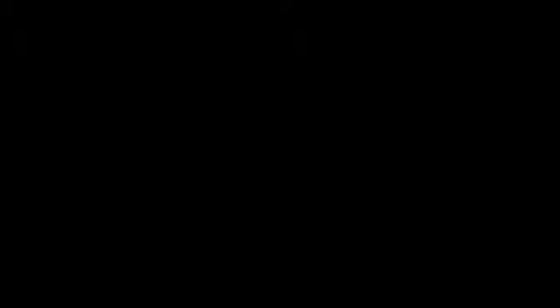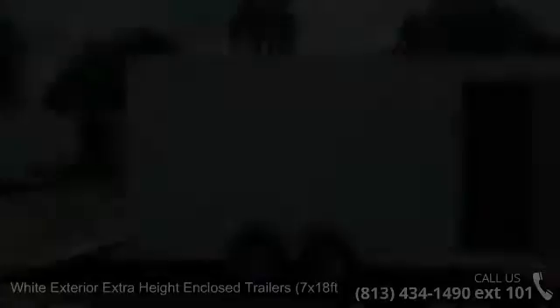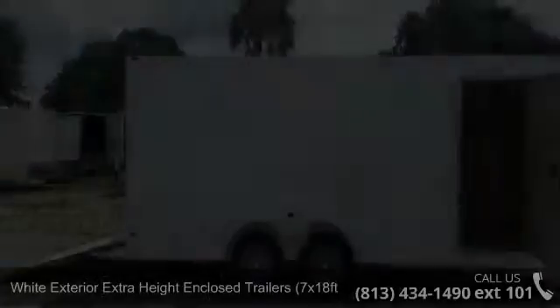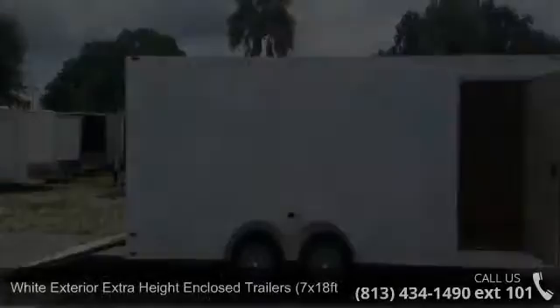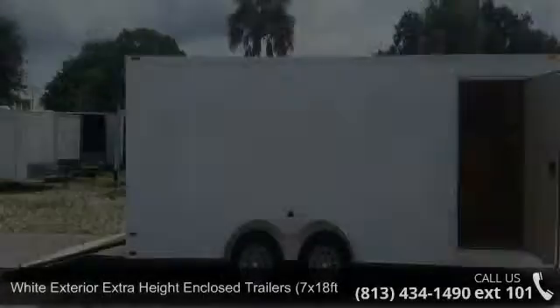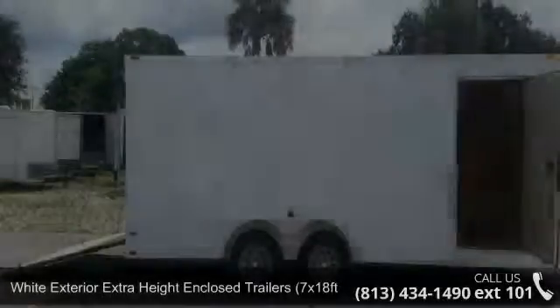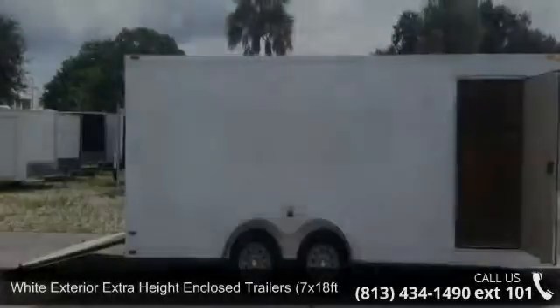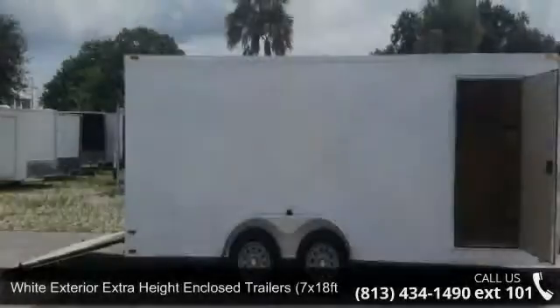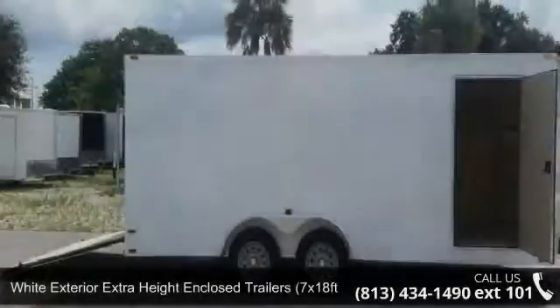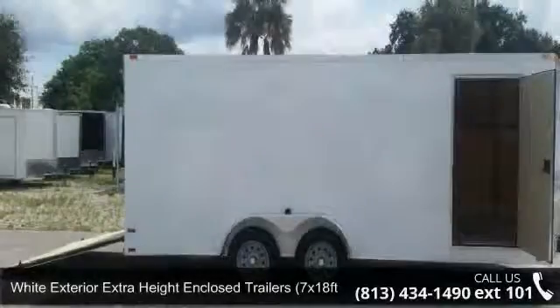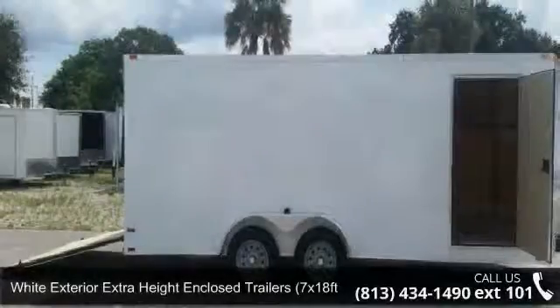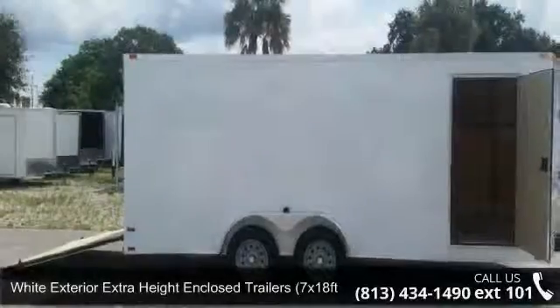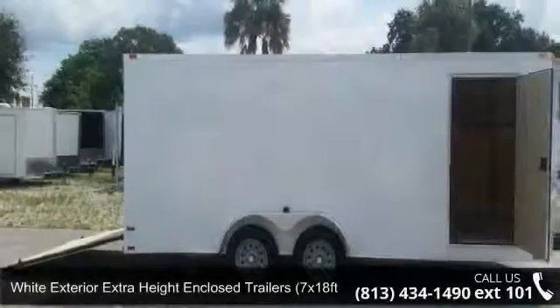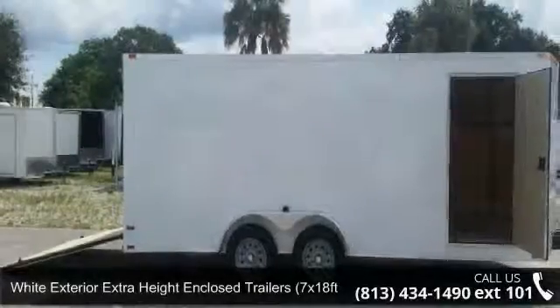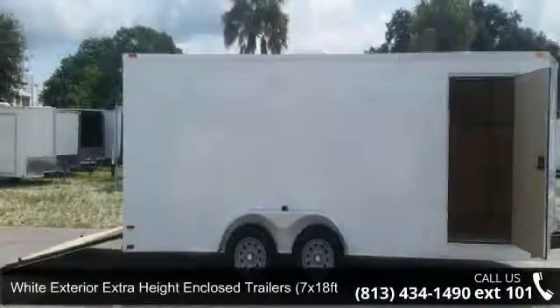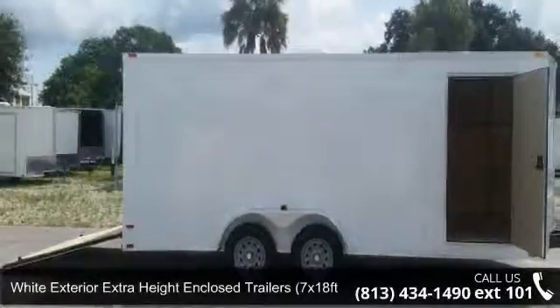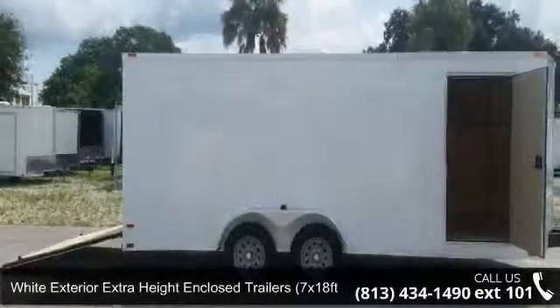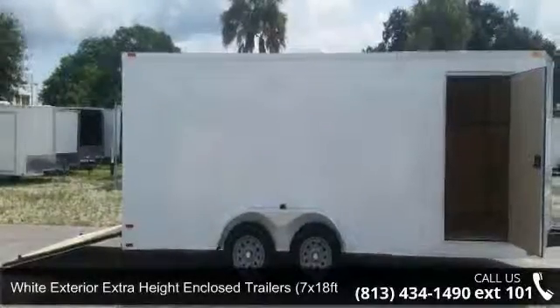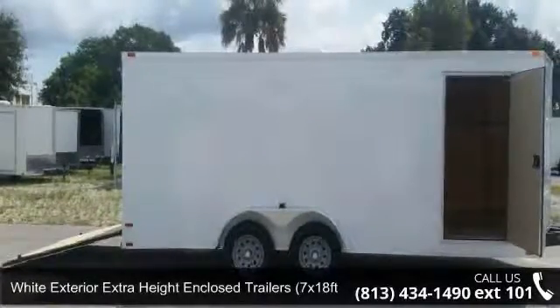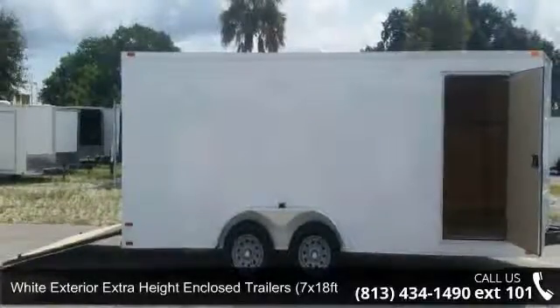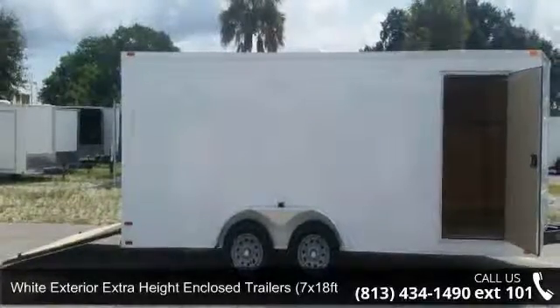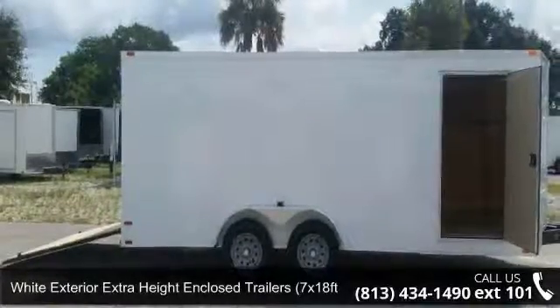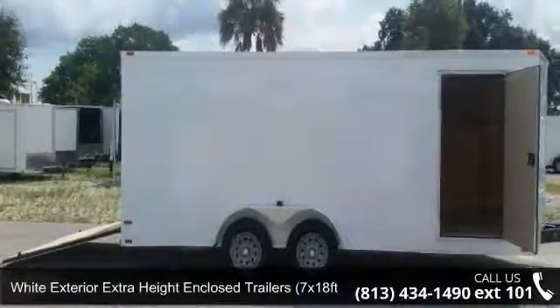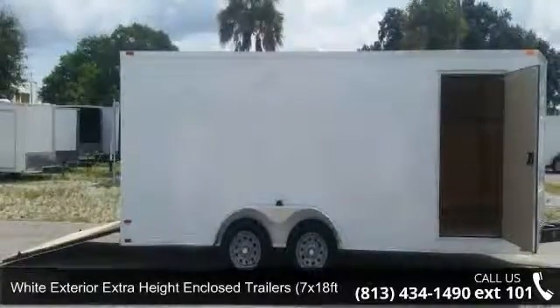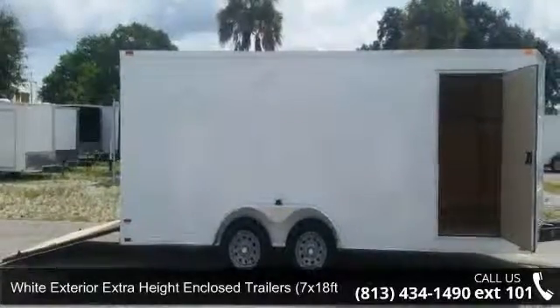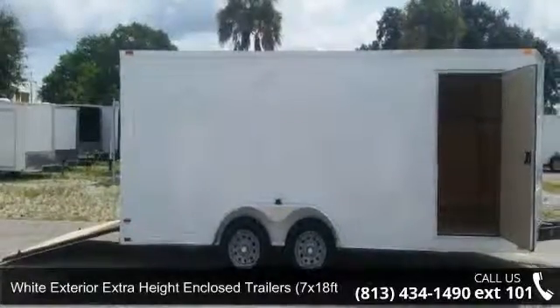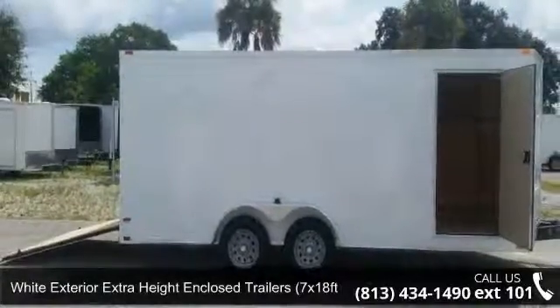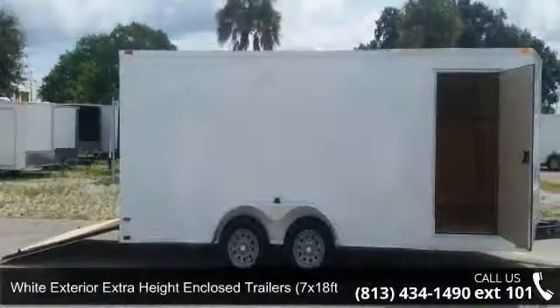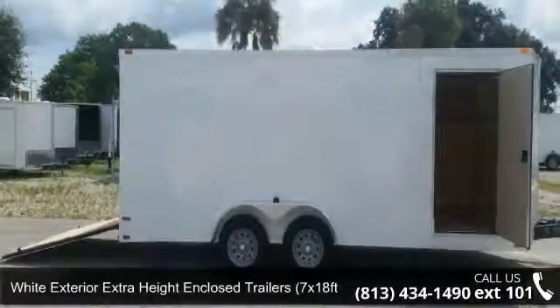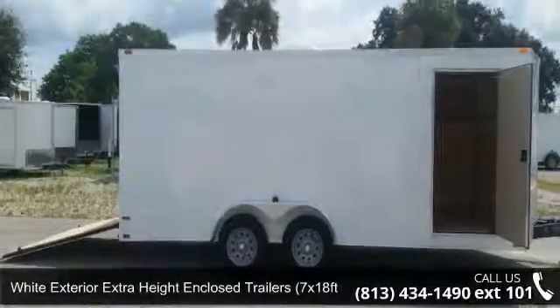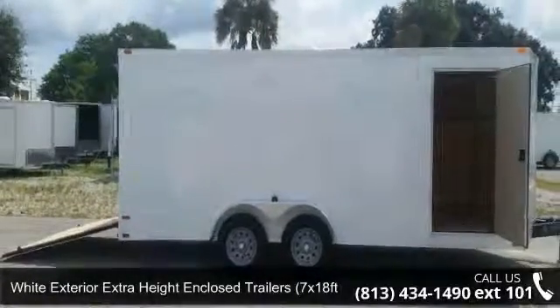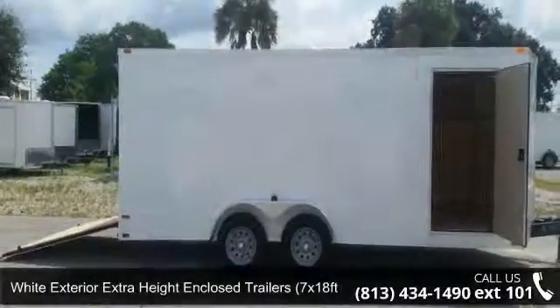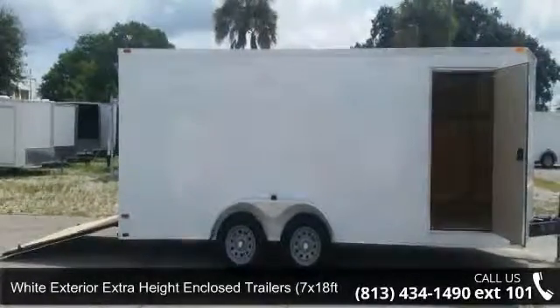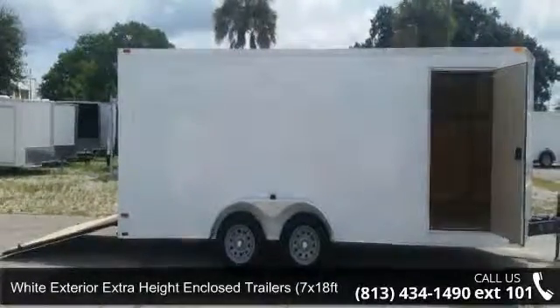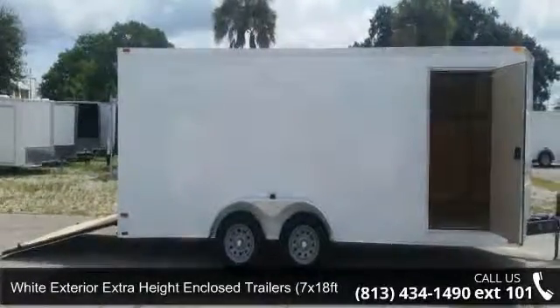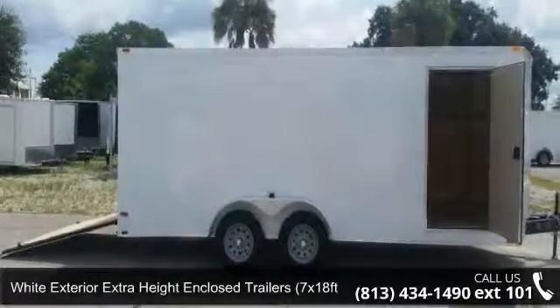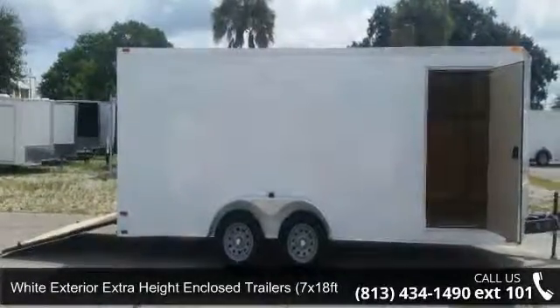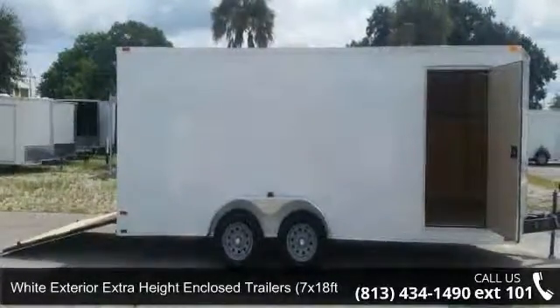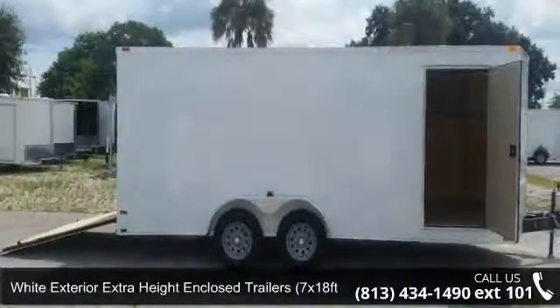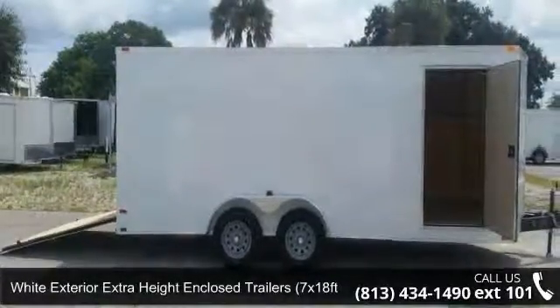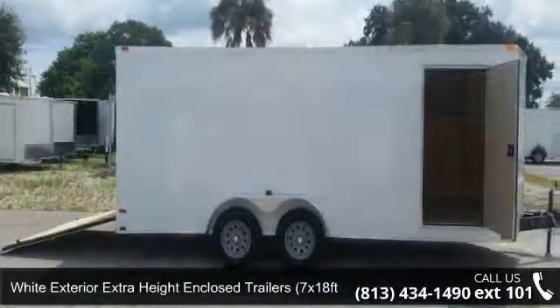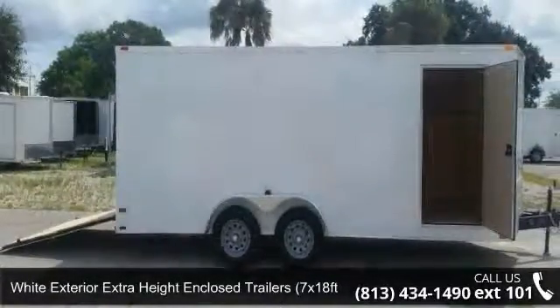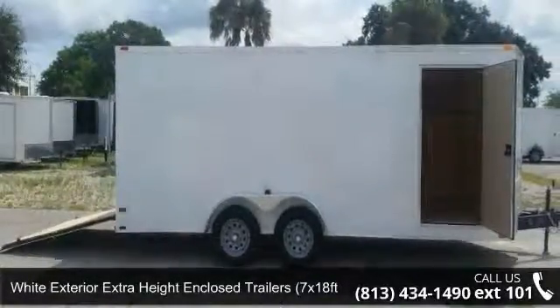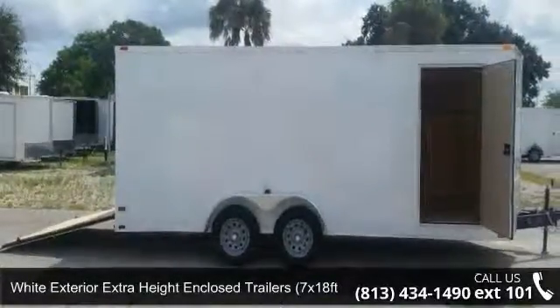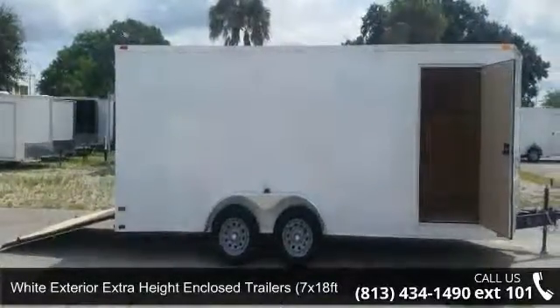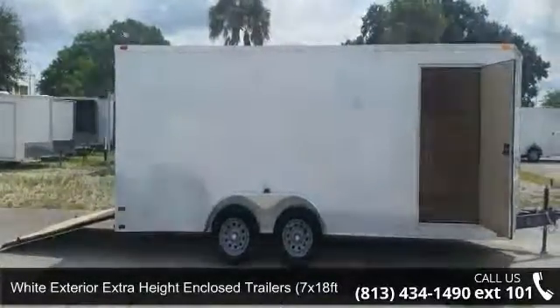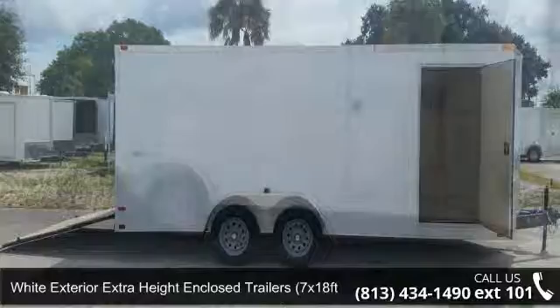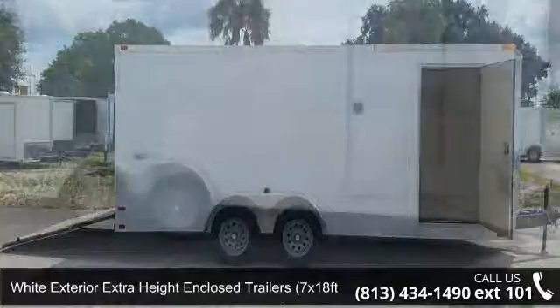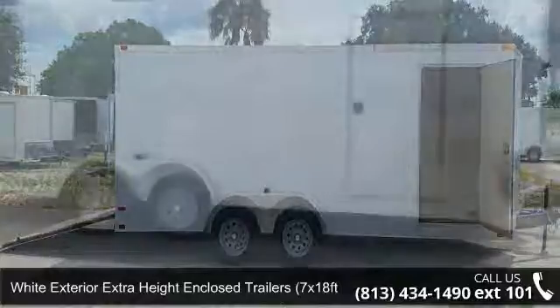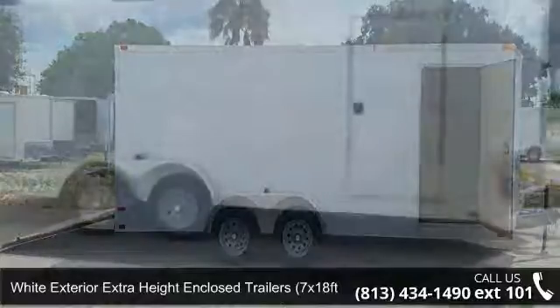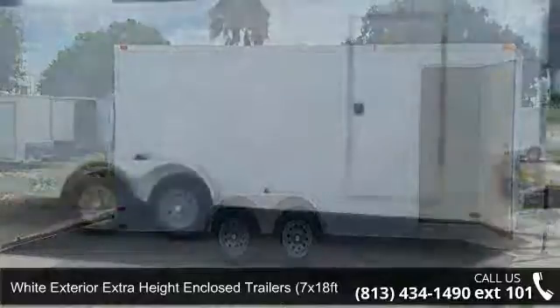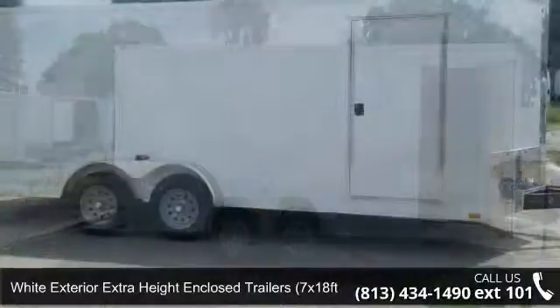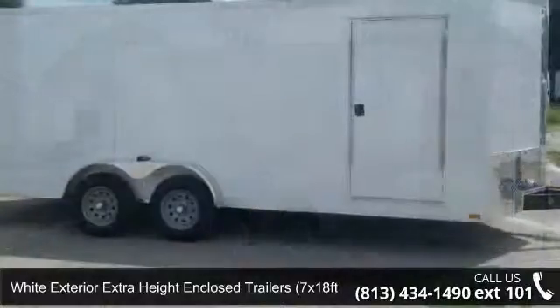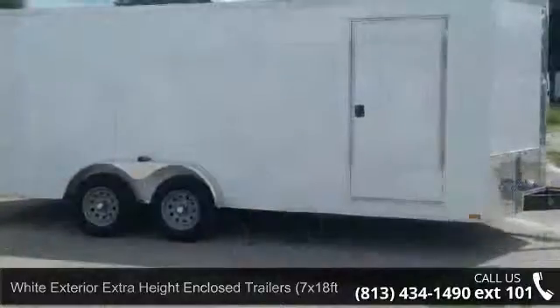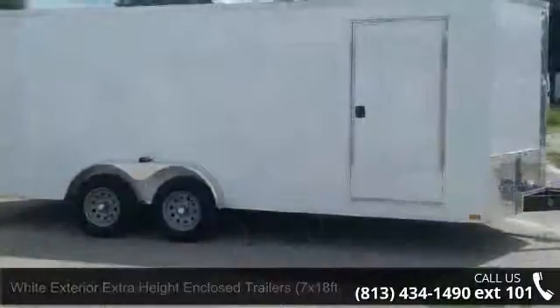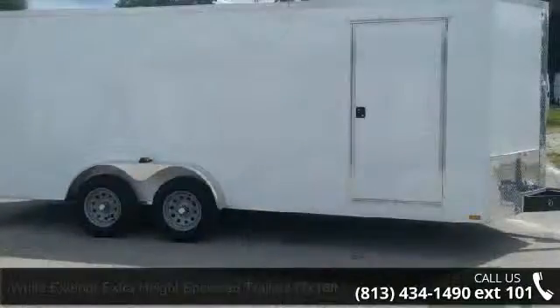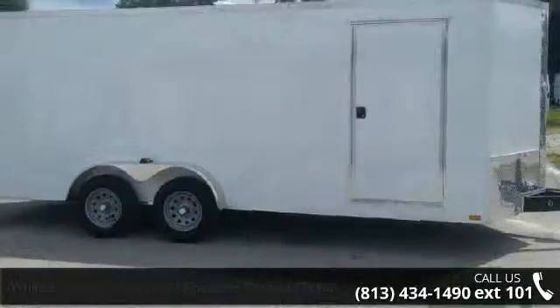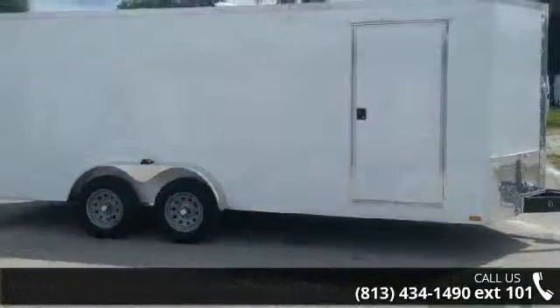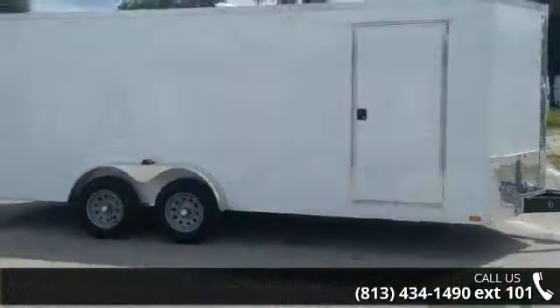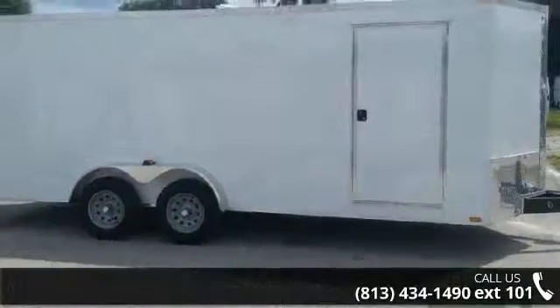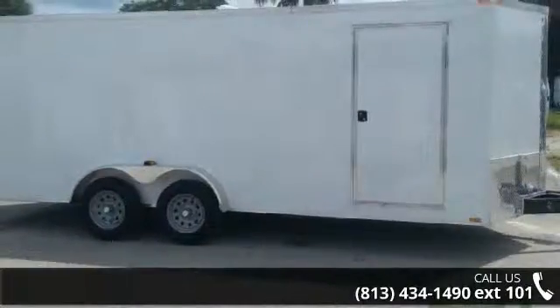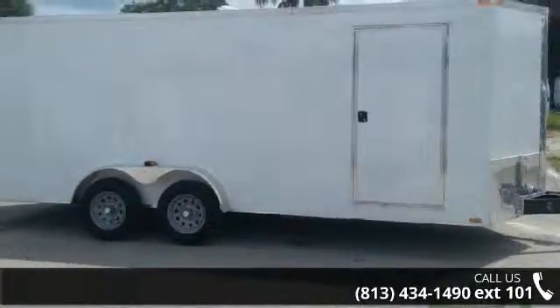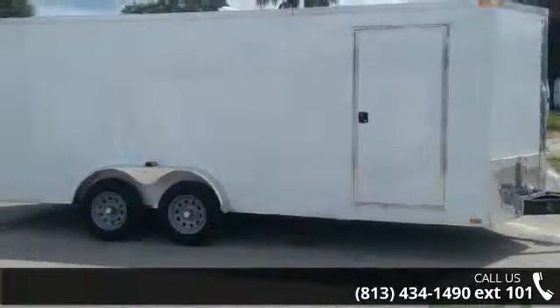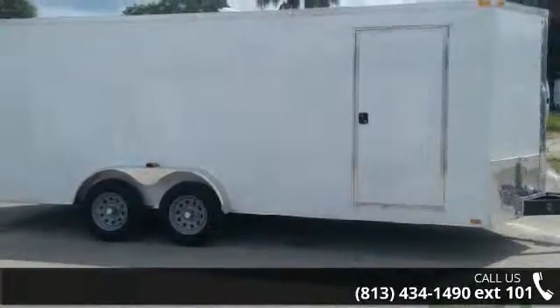Up for sale is a white exterior extra-height enclosed trailer, 7x18ft, new with ramp.